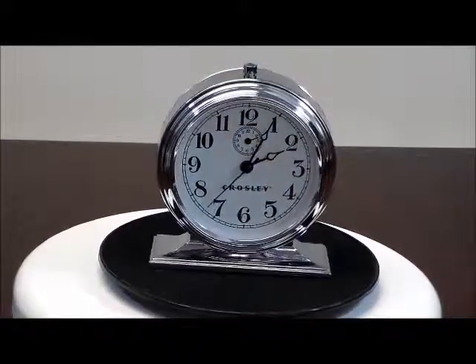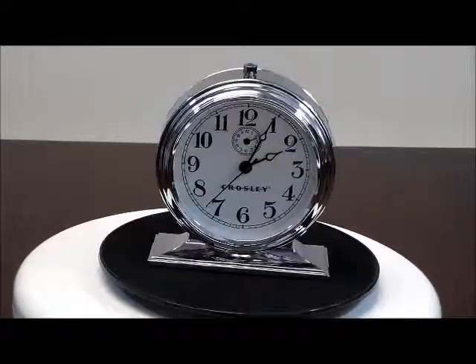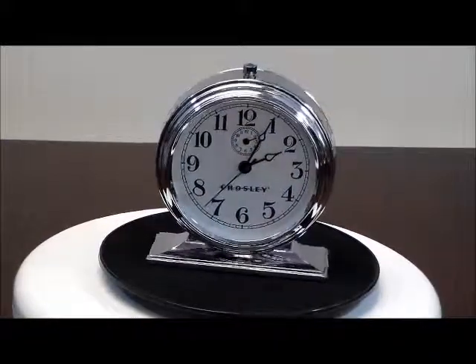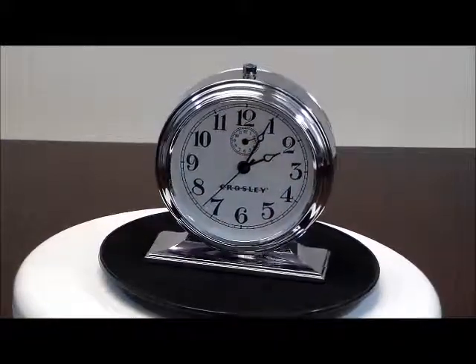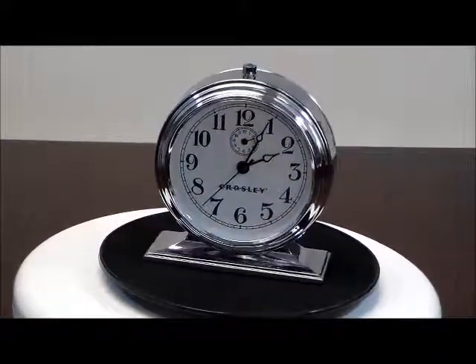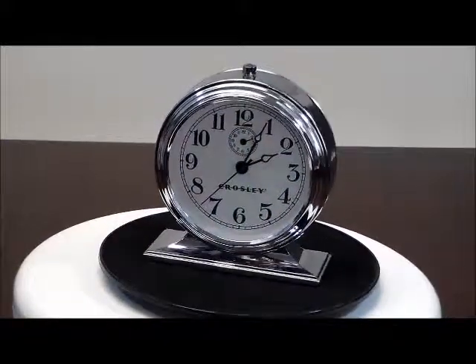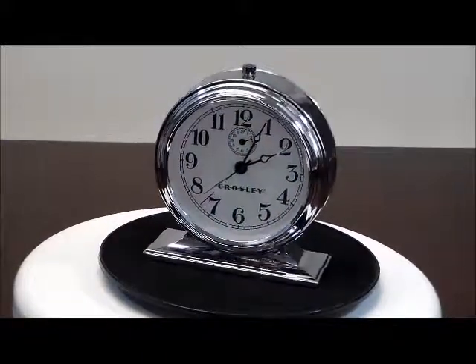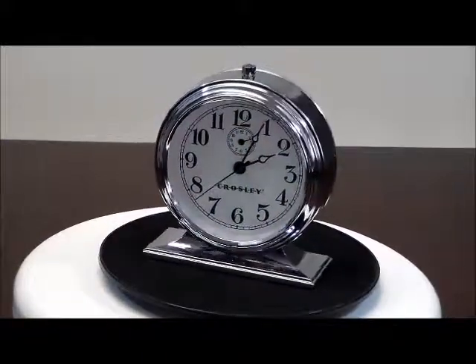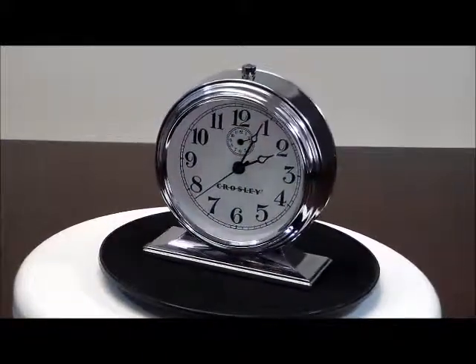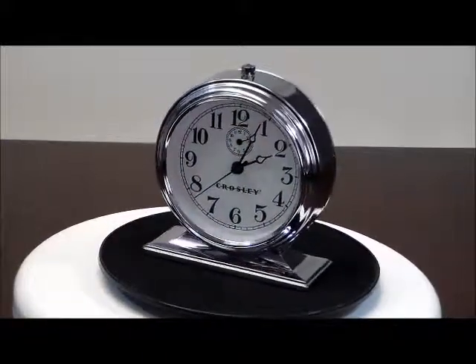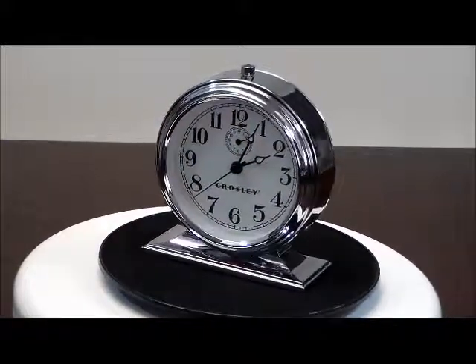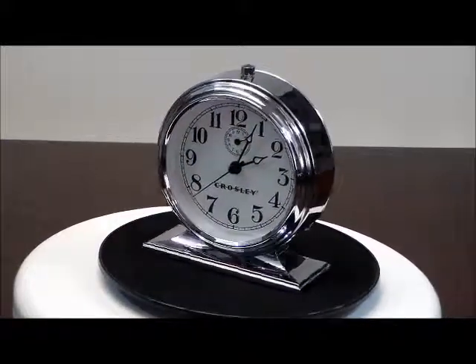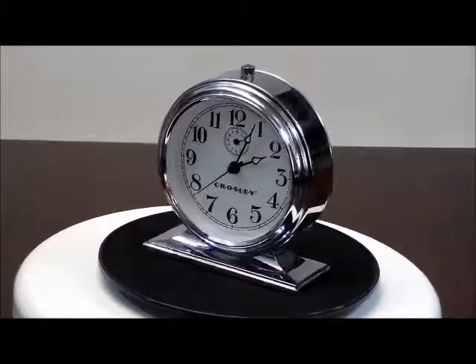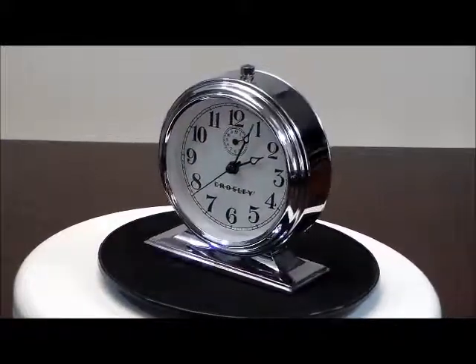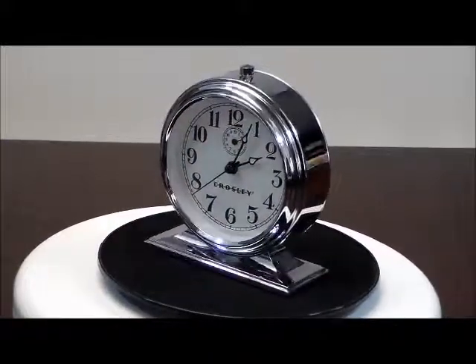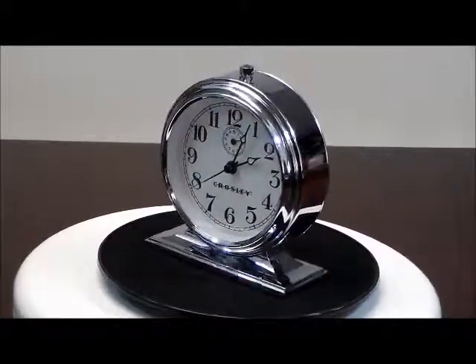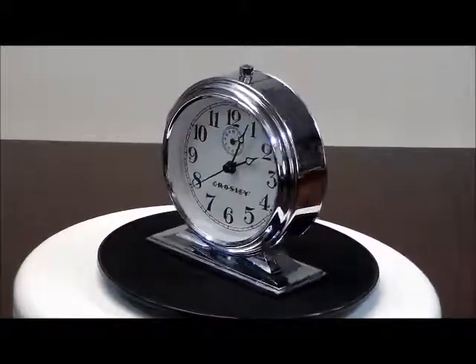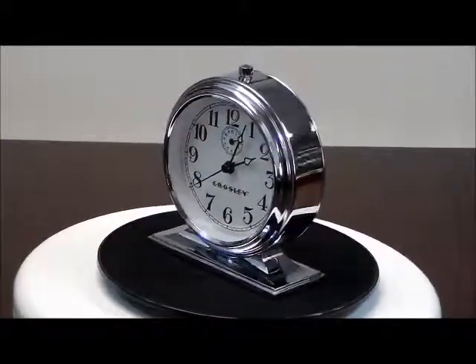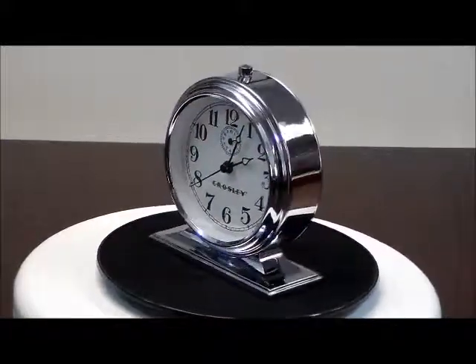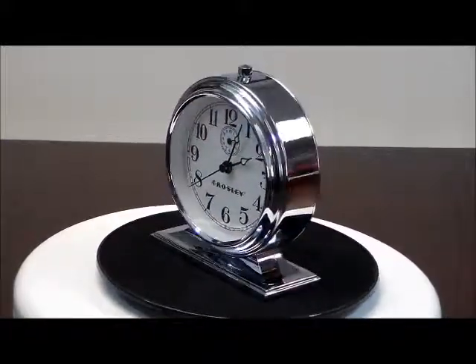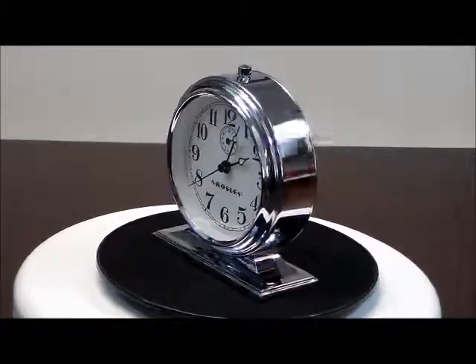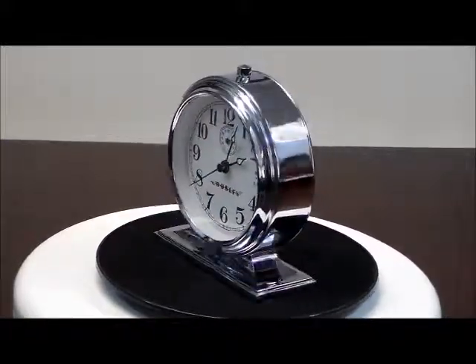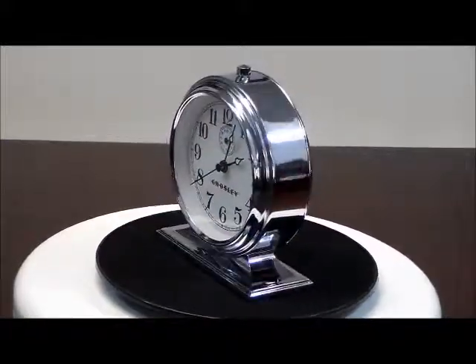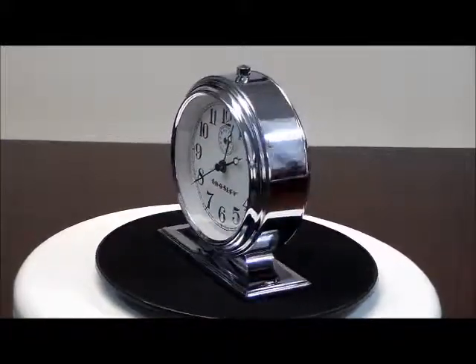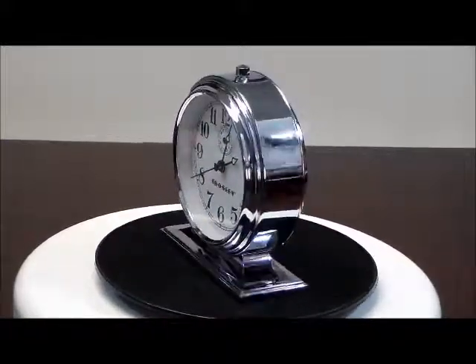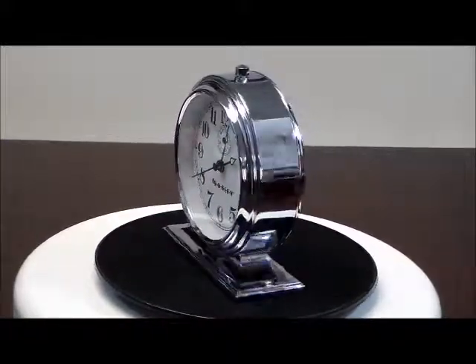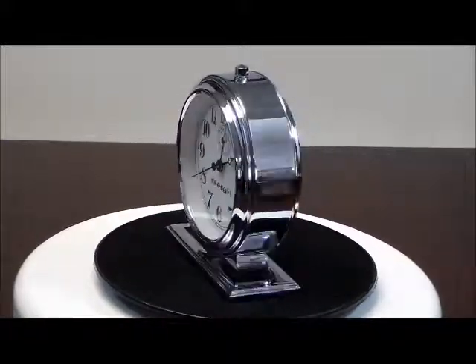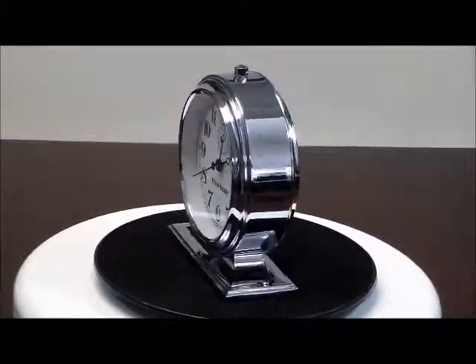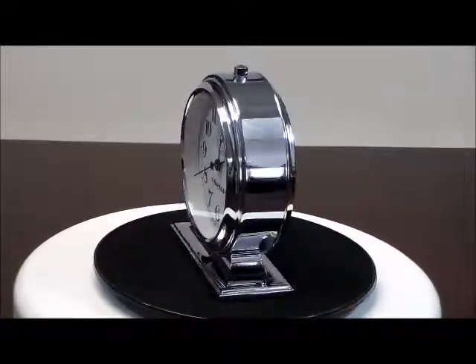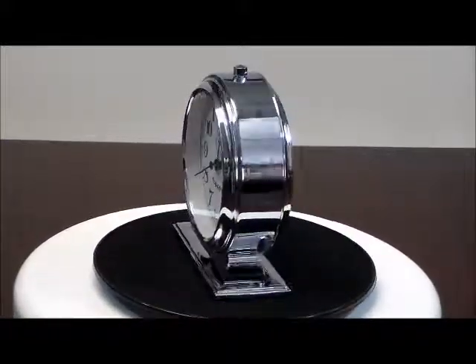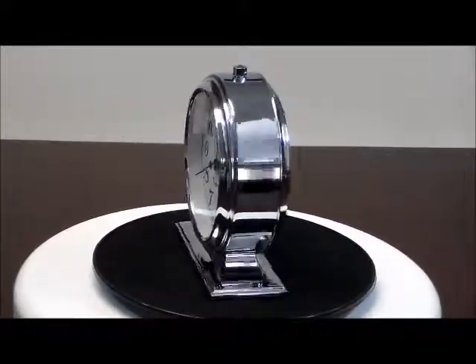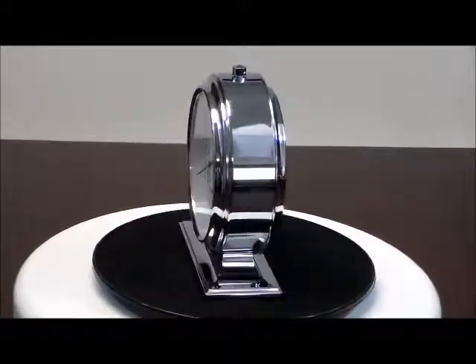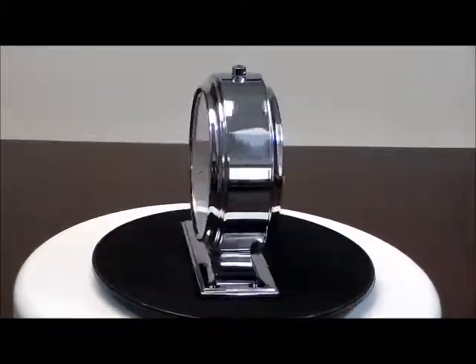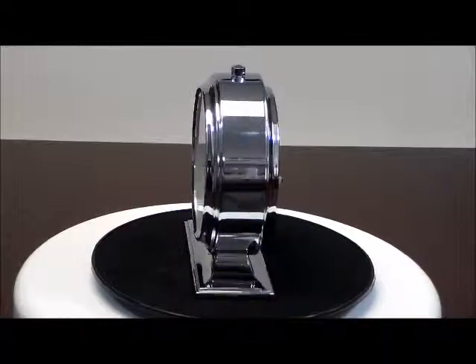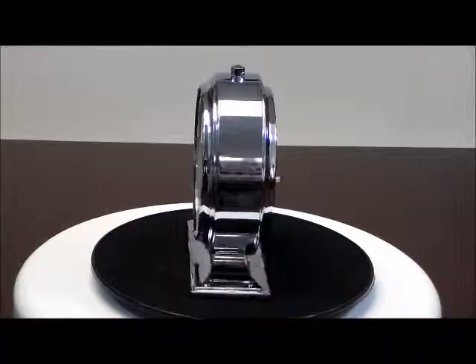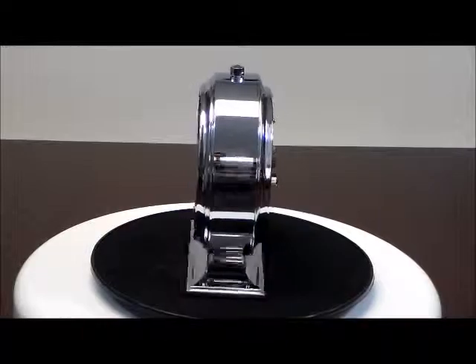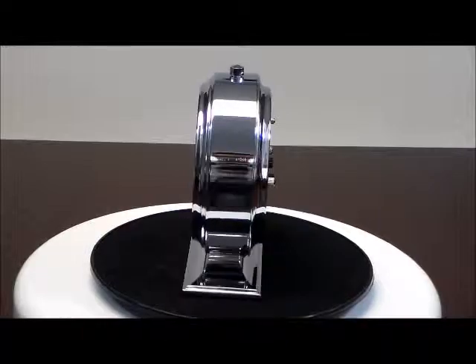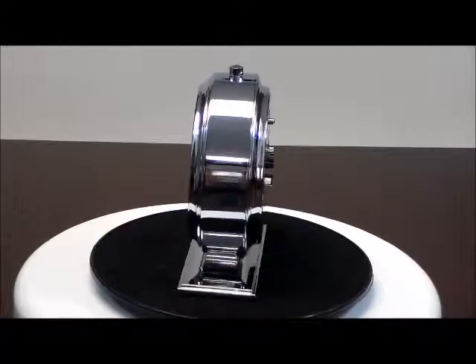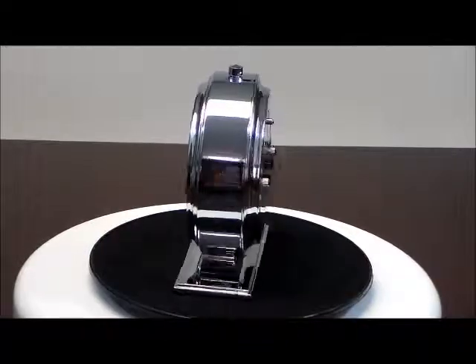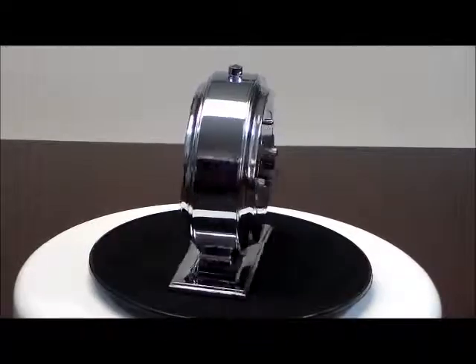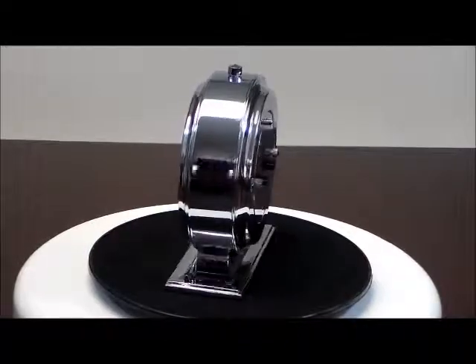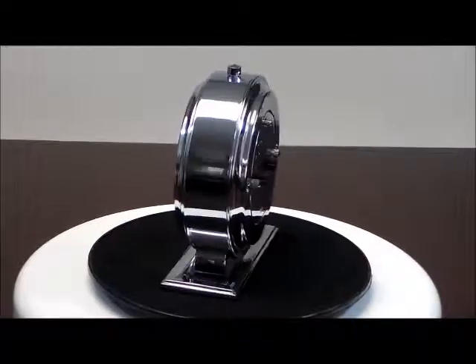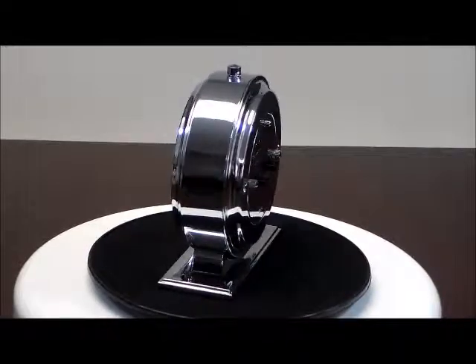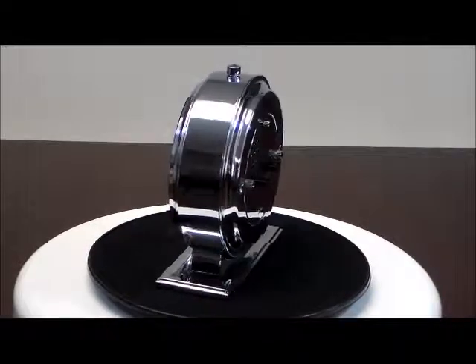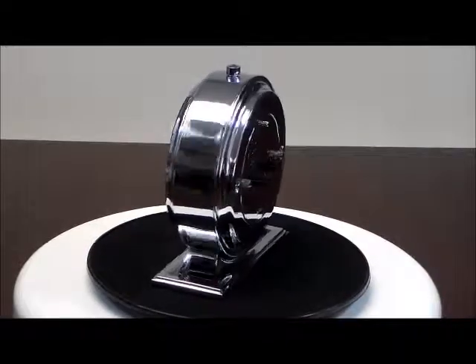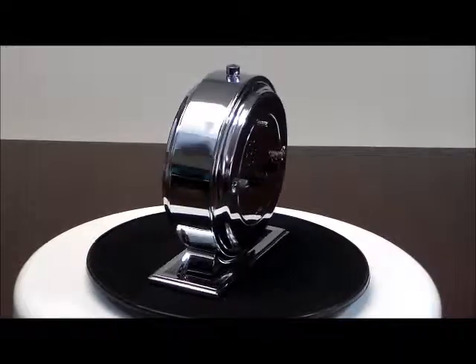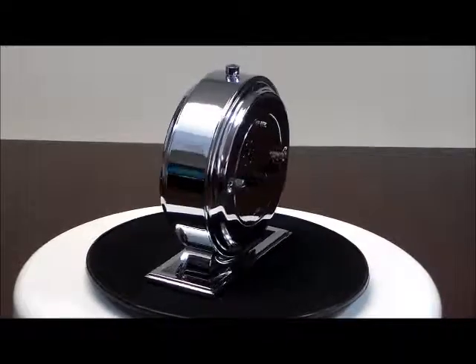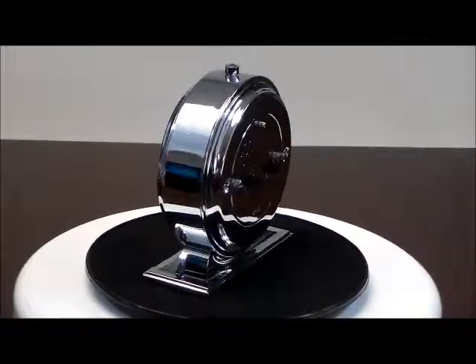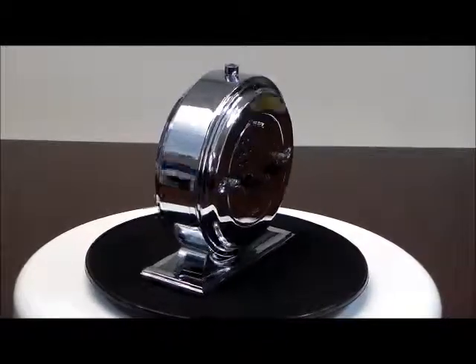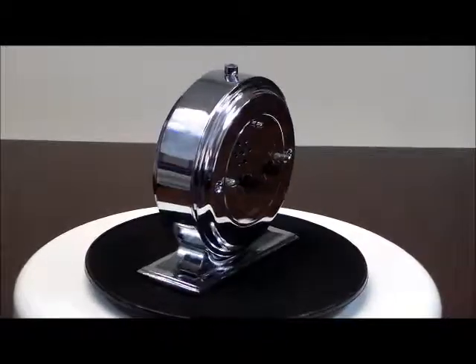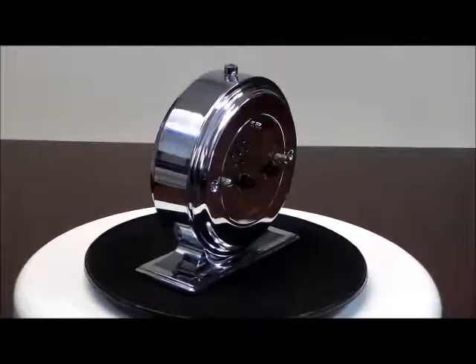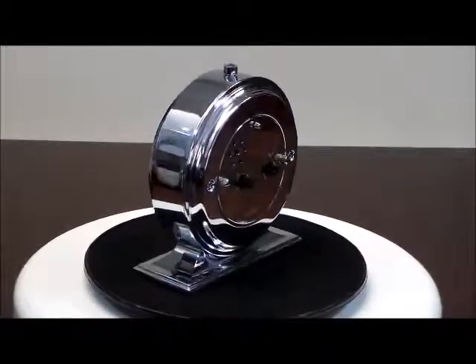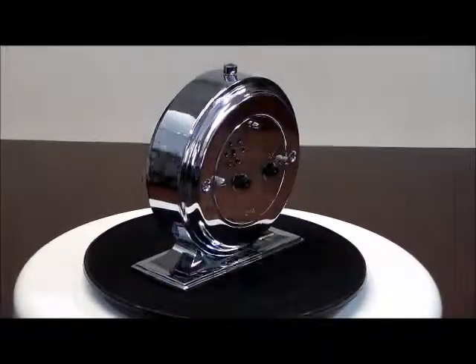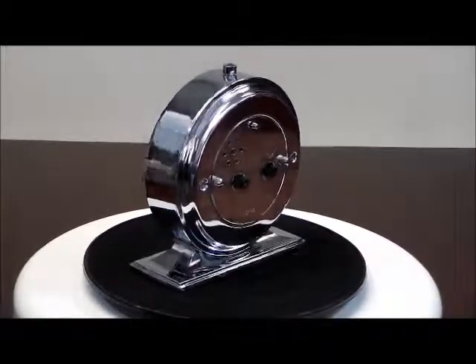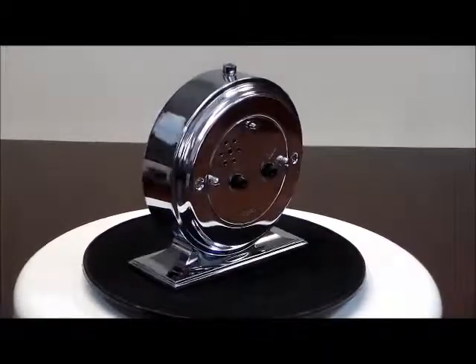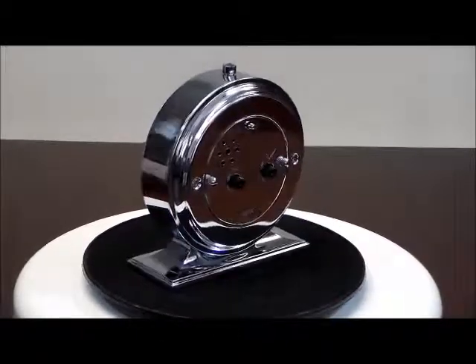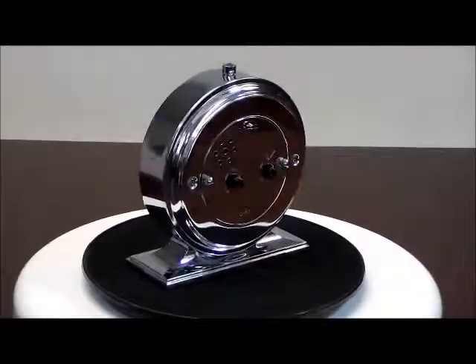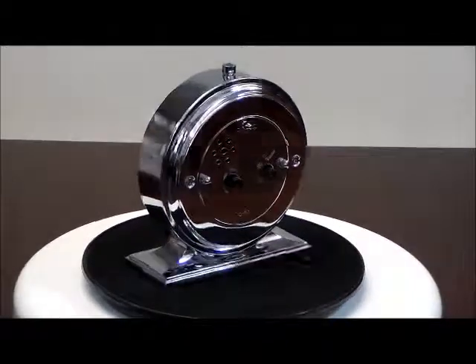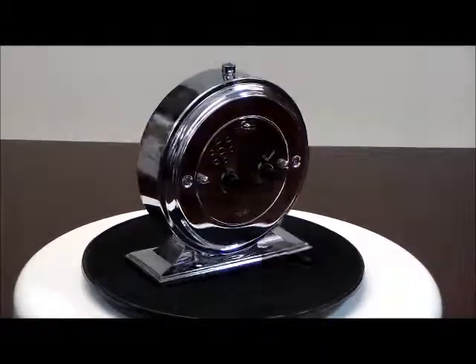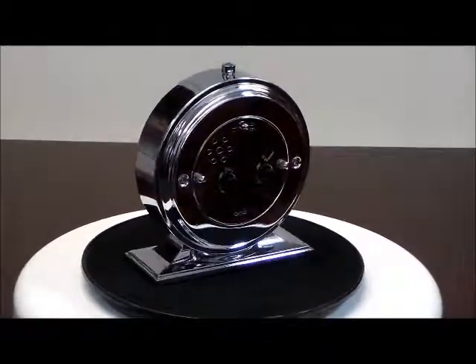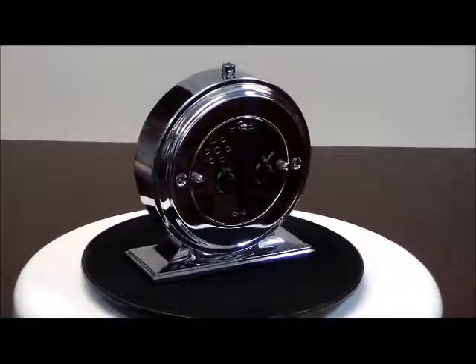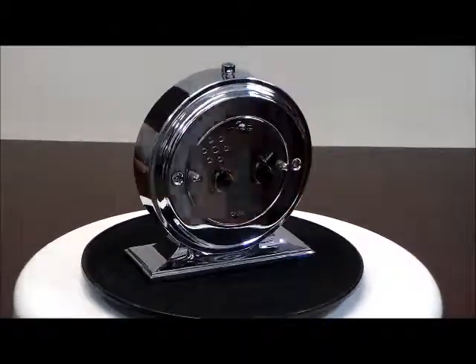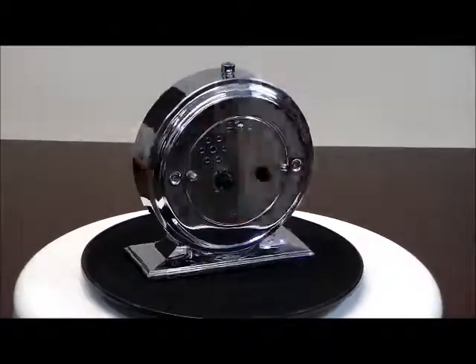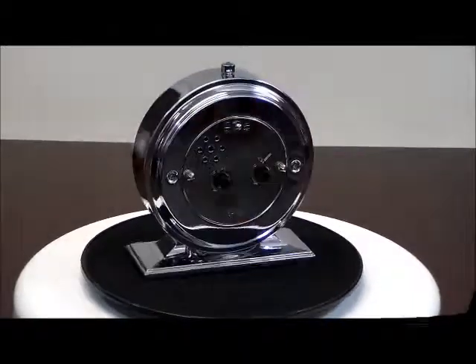It has an inner-dial alarm indicator and metal pedestal bottom with rubber pads to protect your furniture. The approximate weight is 1 pound.